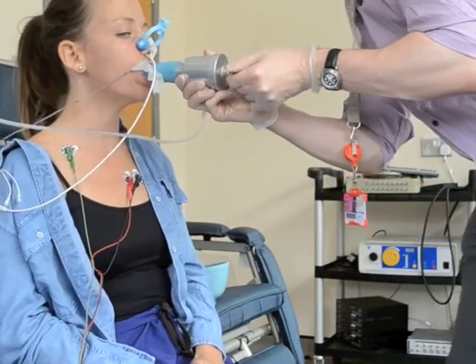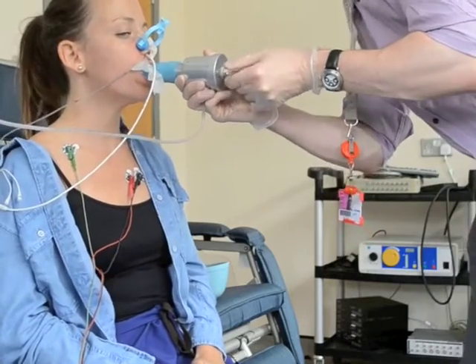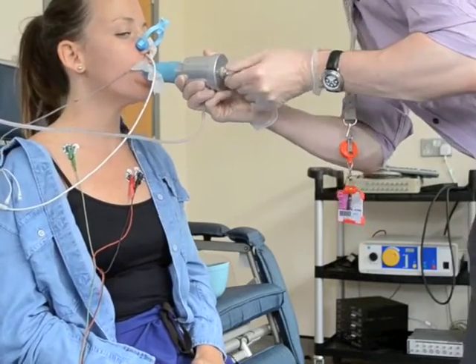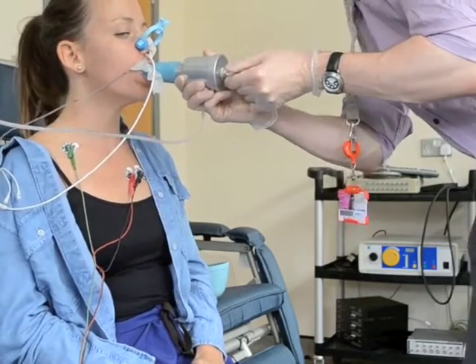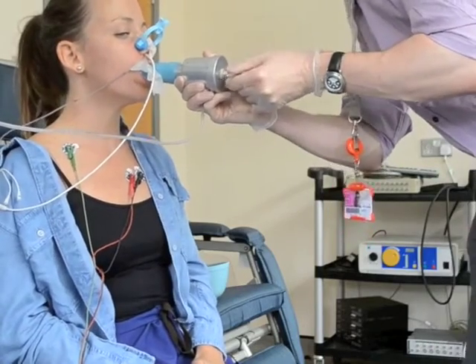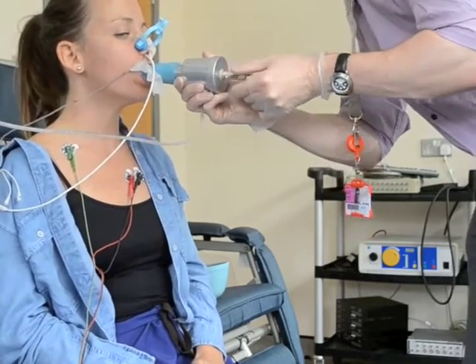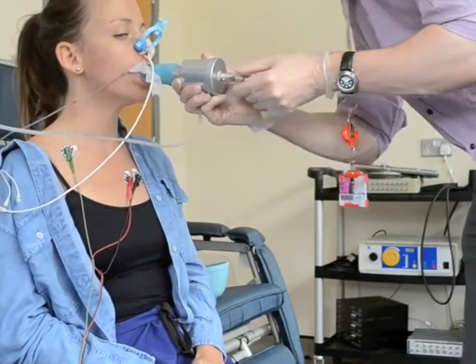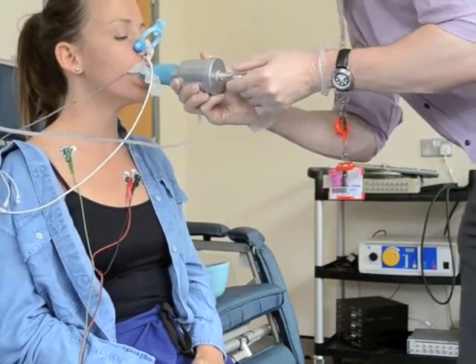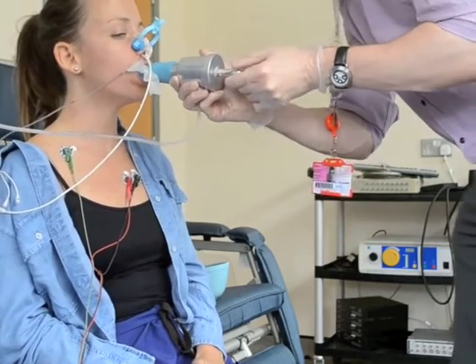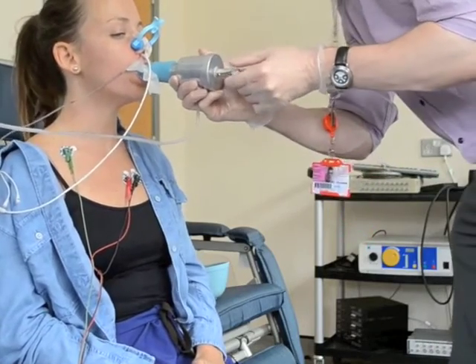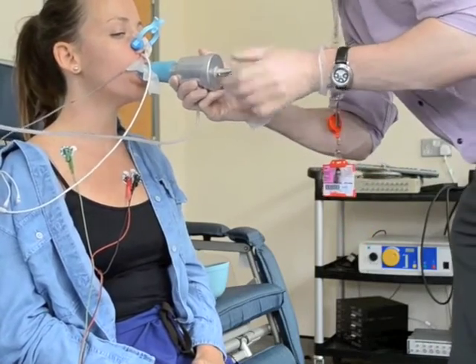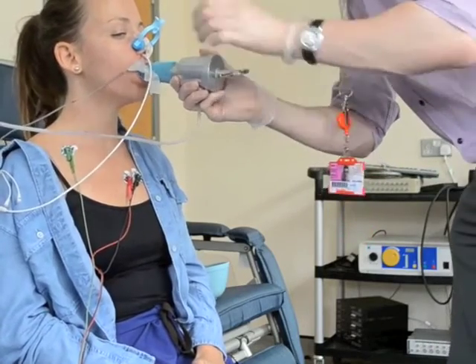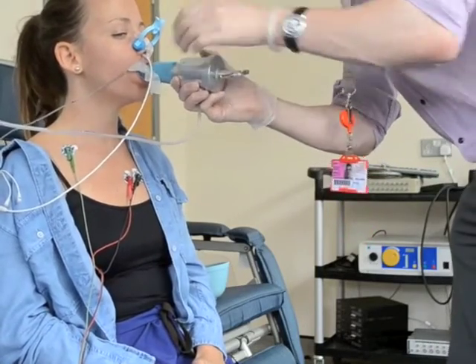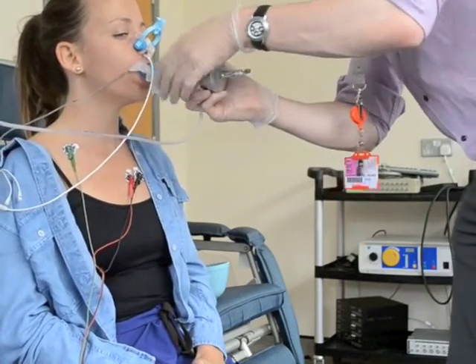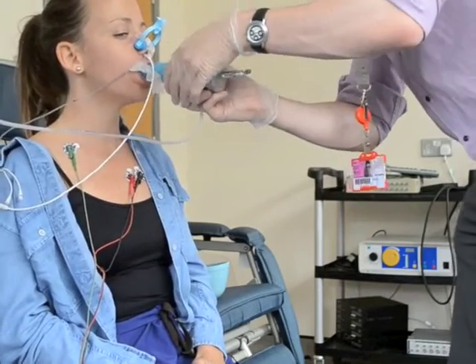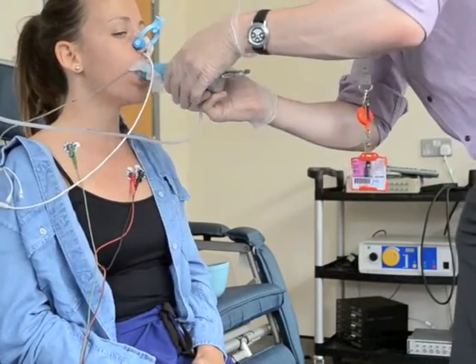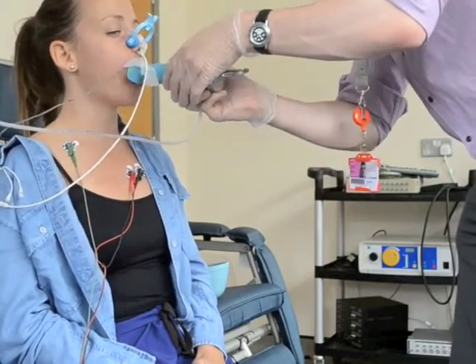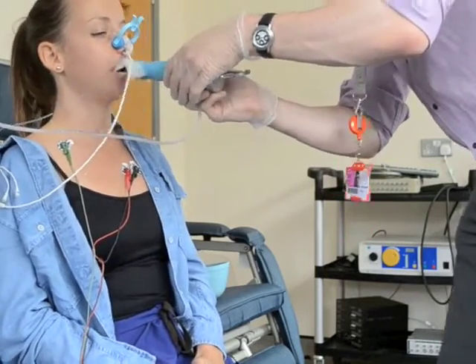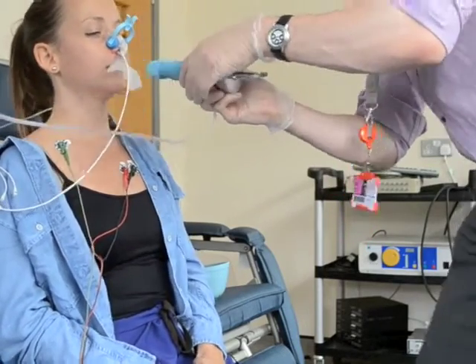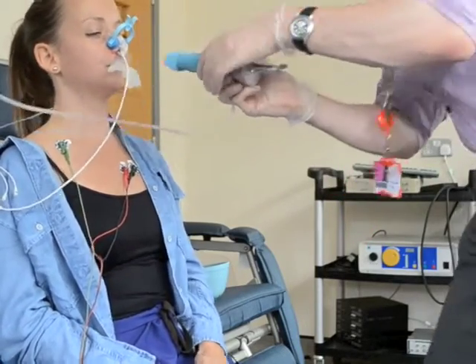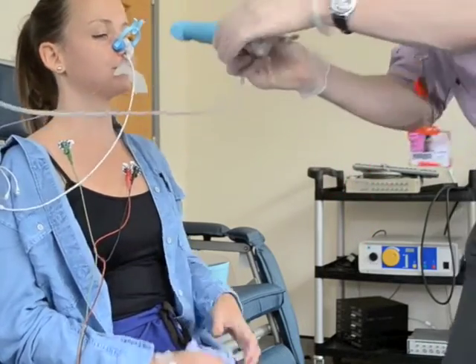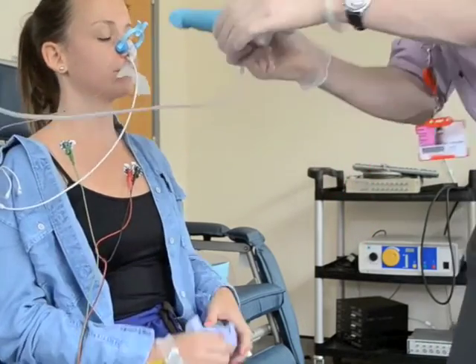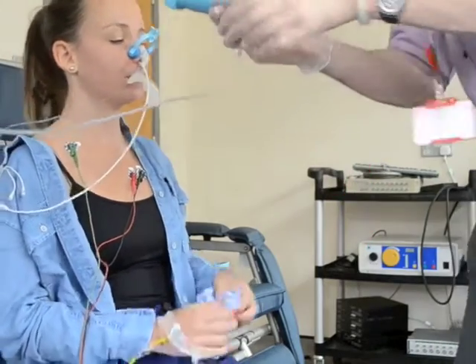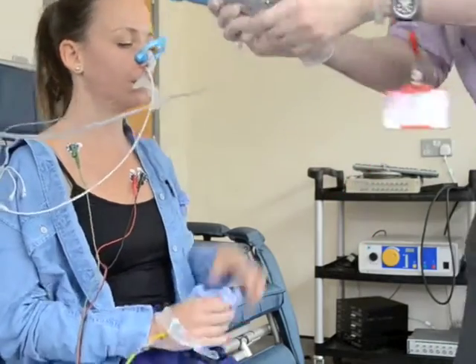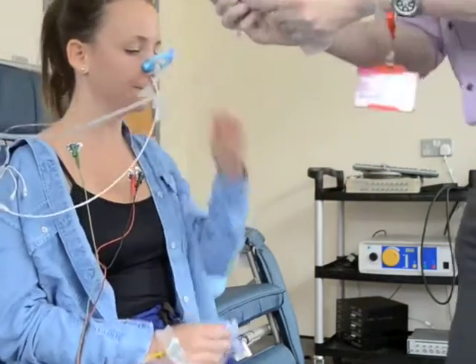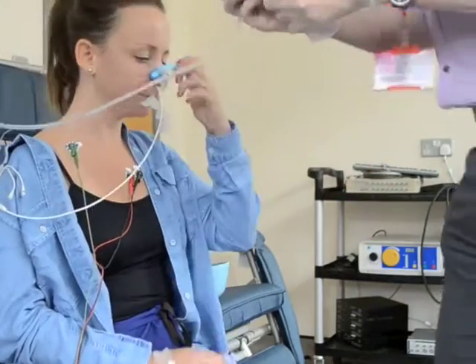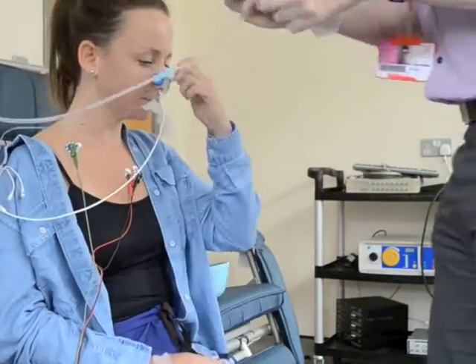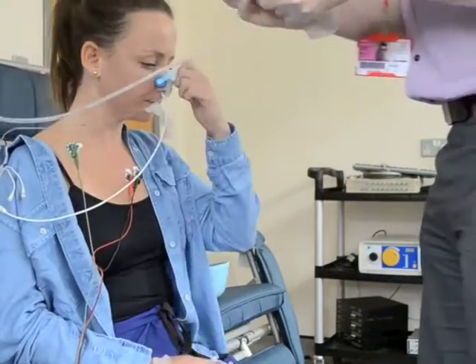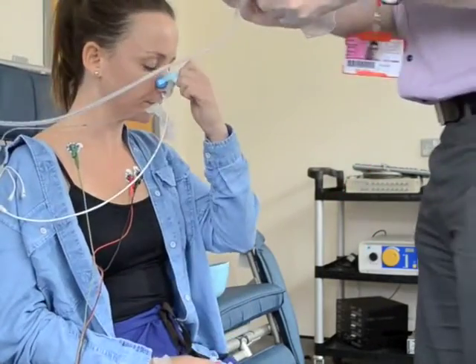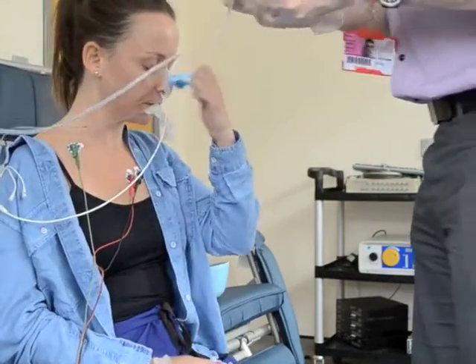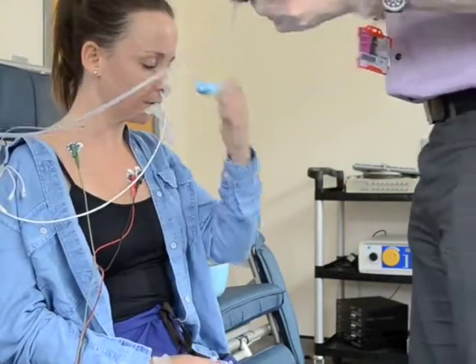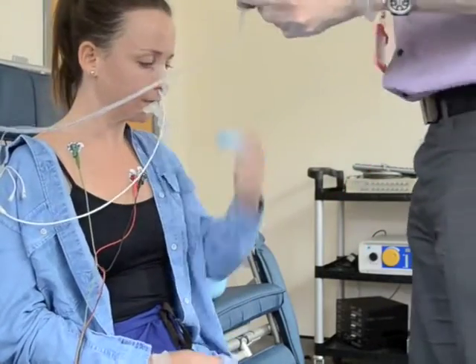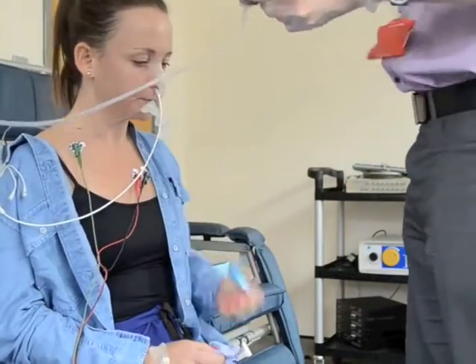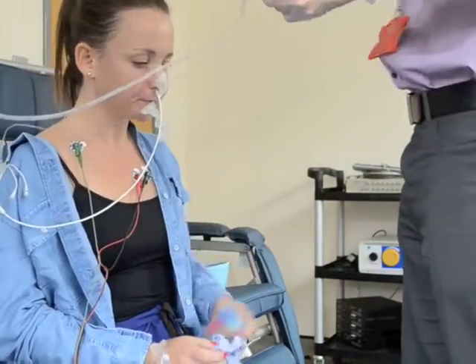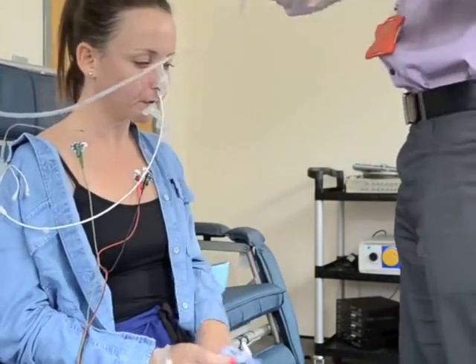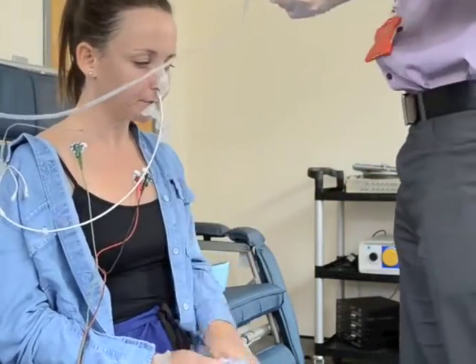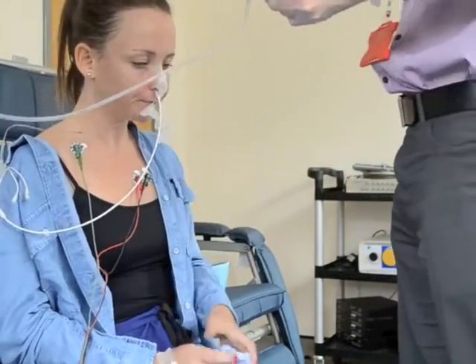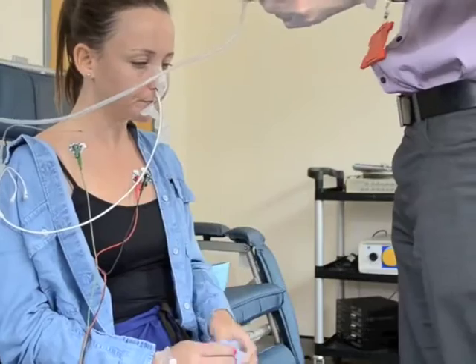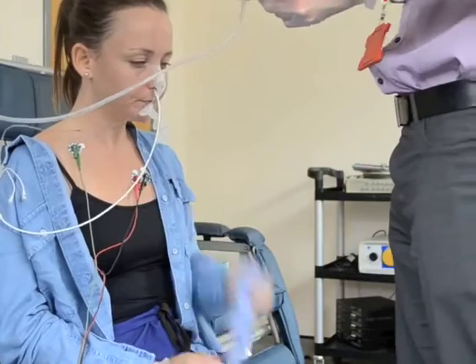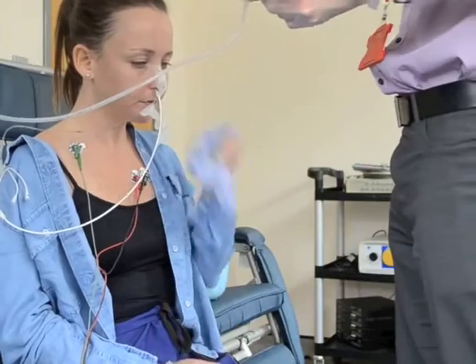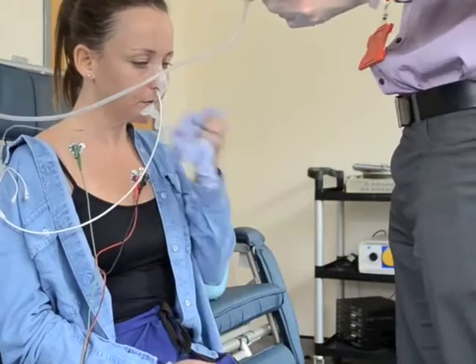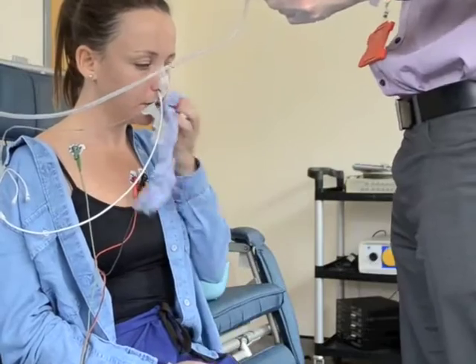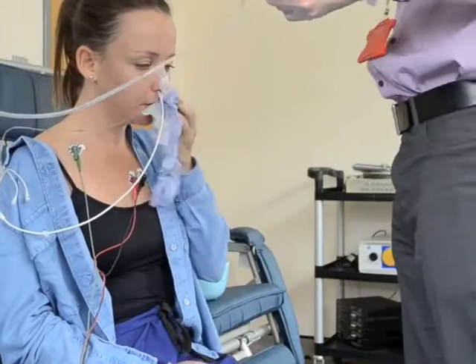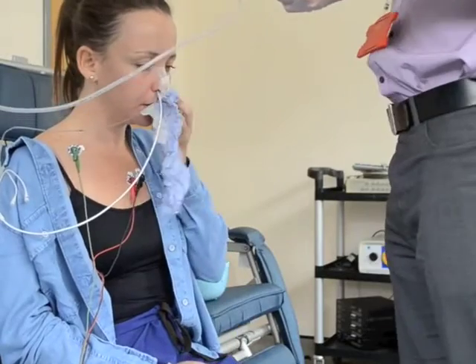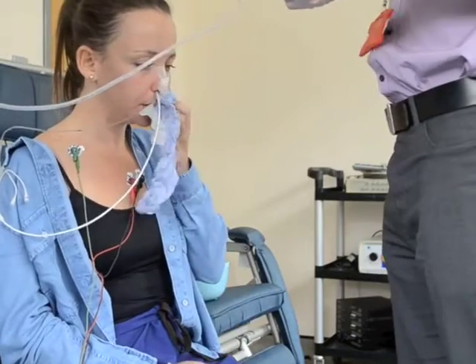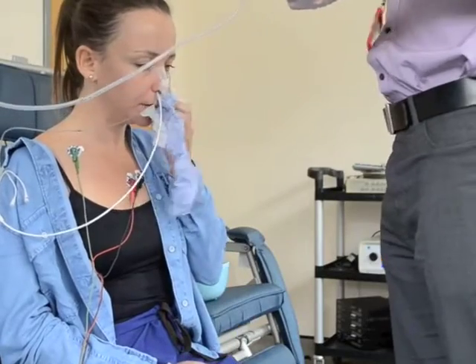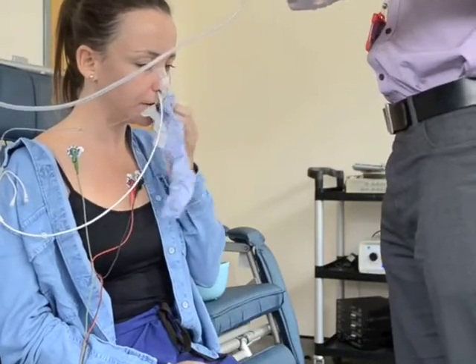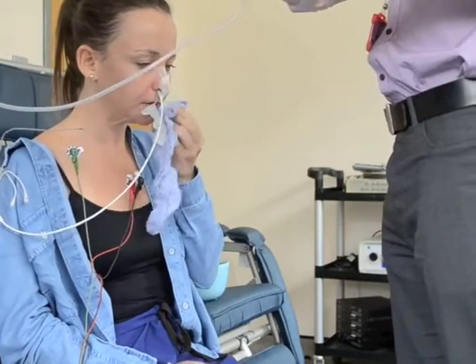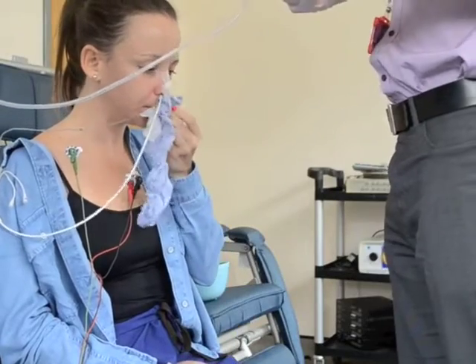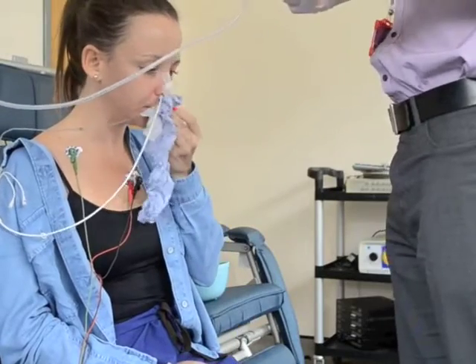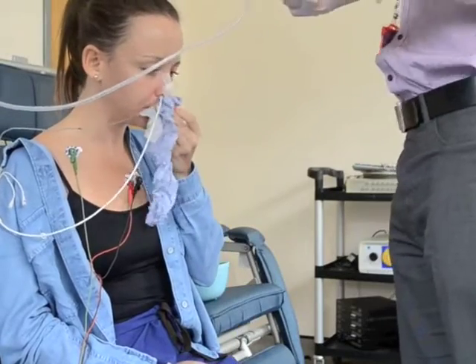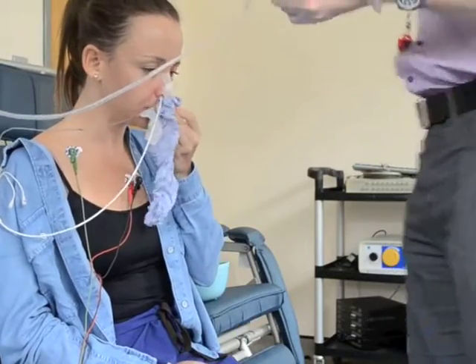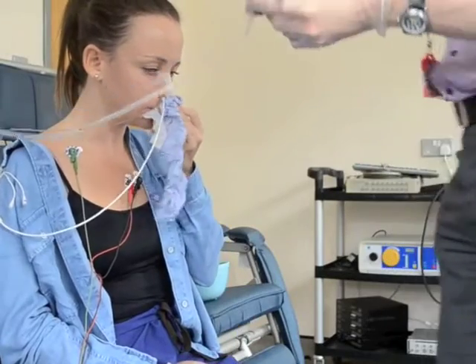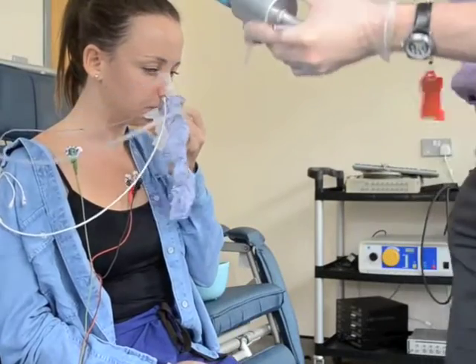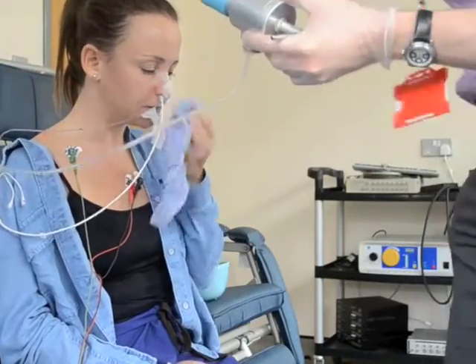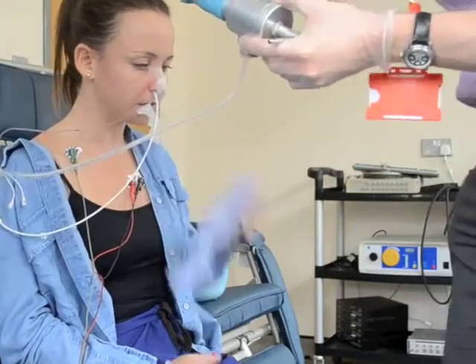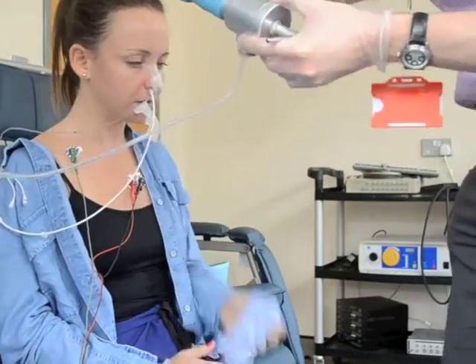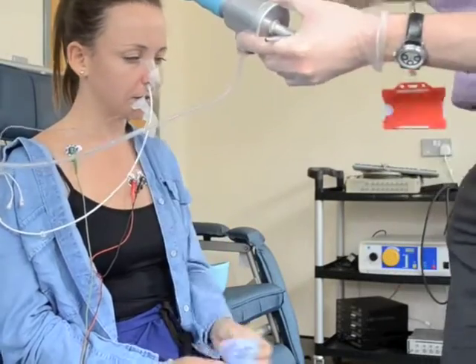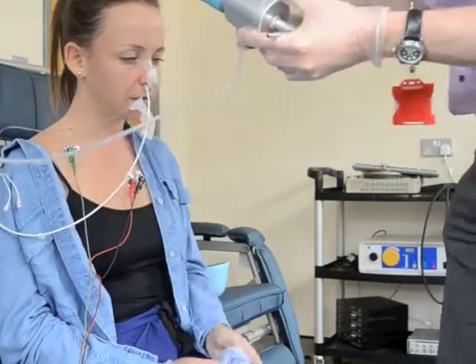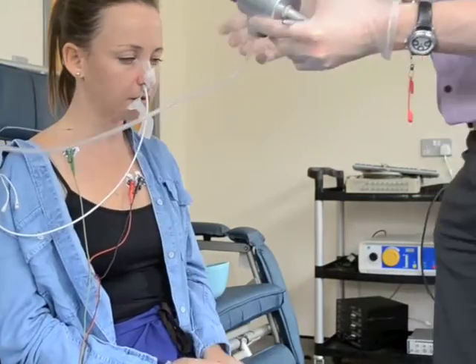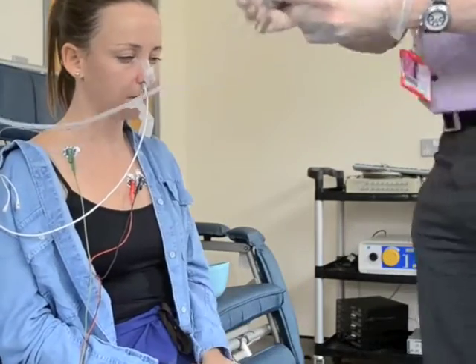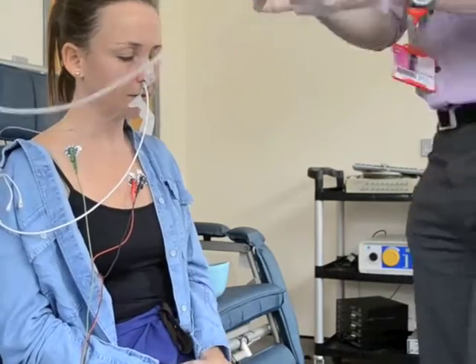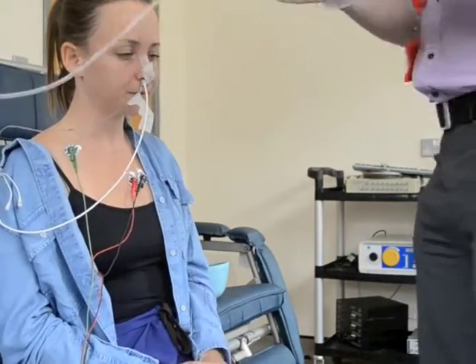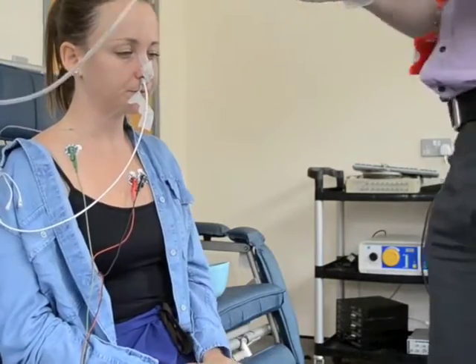The valve that Monique is putting in her mouth and then sucking on measures the overall breathing muscle strength and the pressure in the mouth.